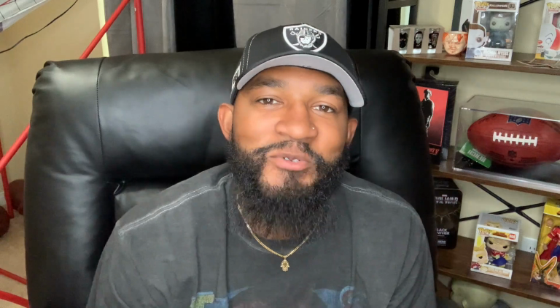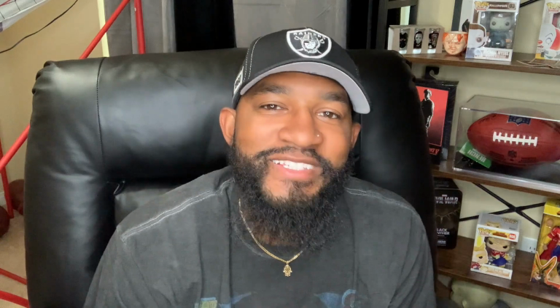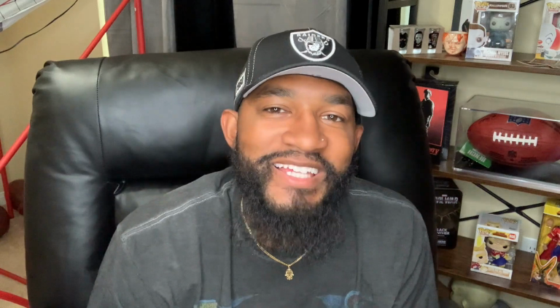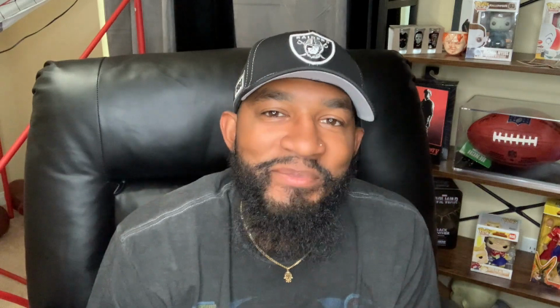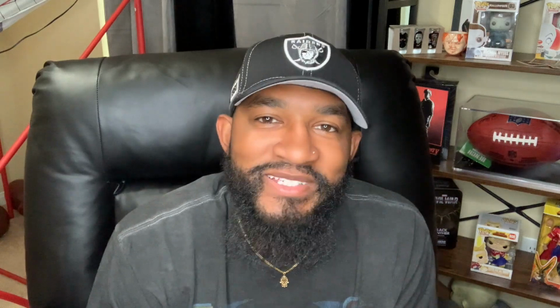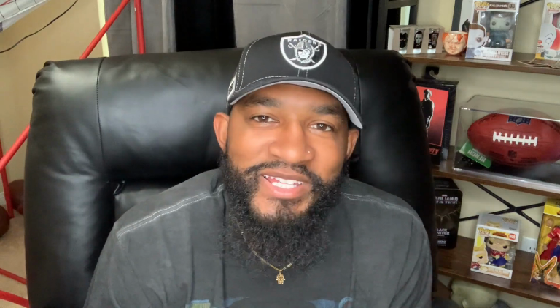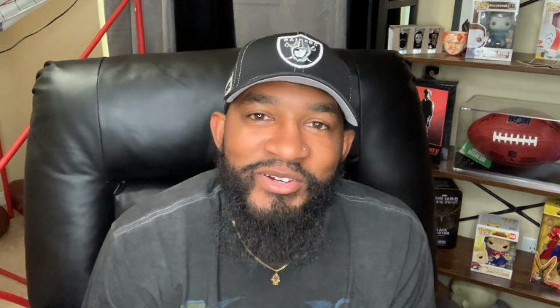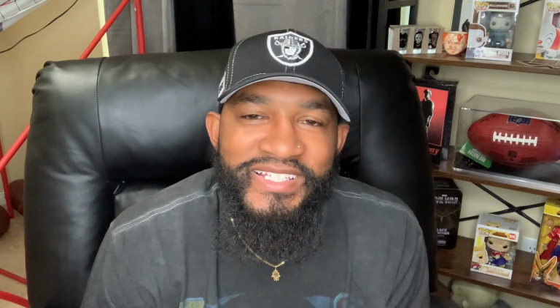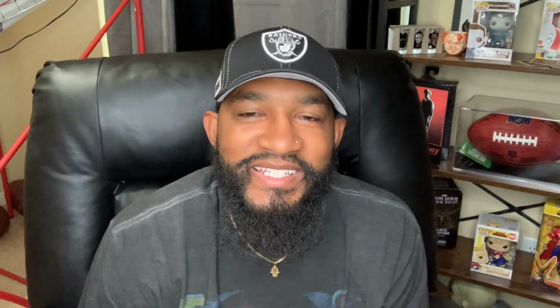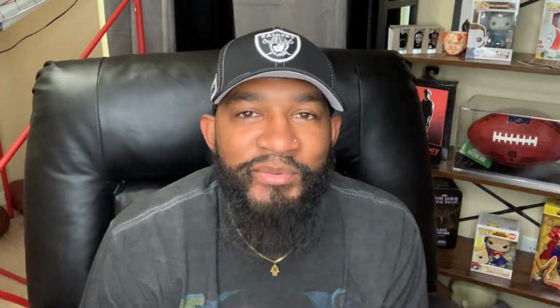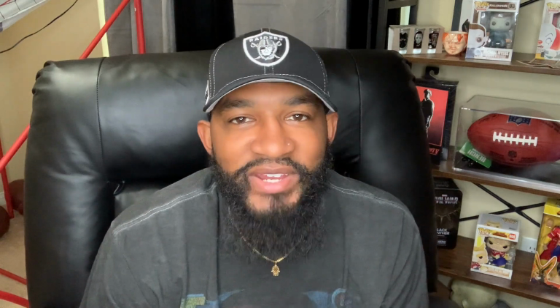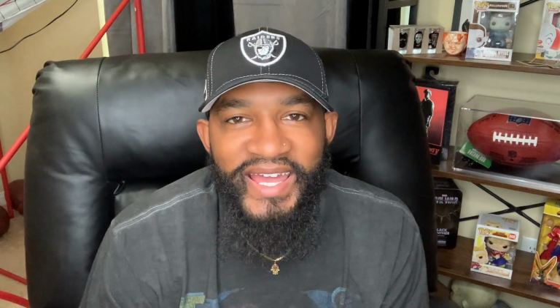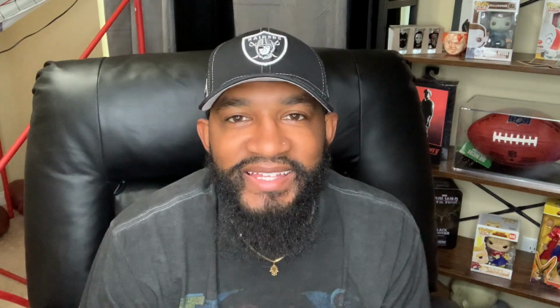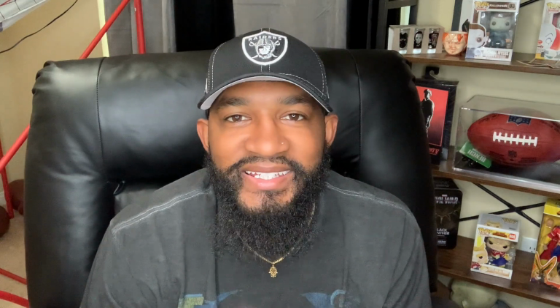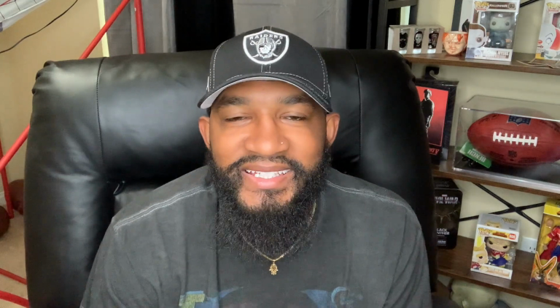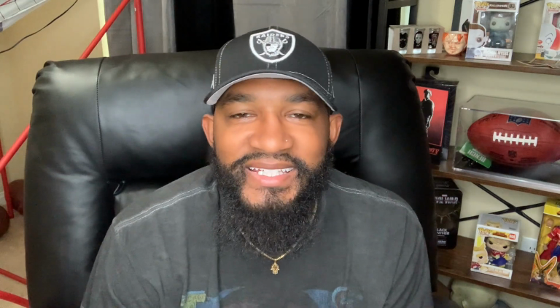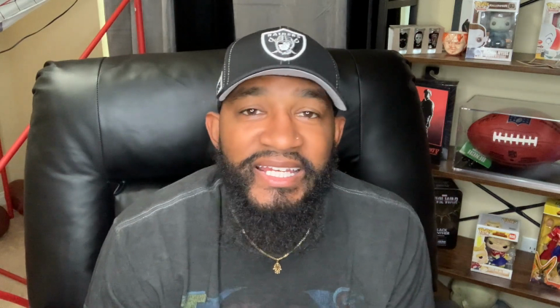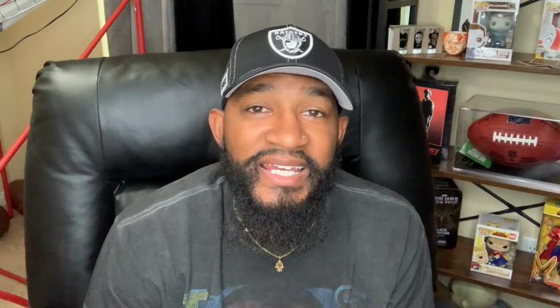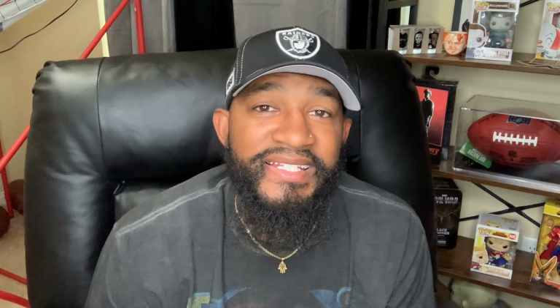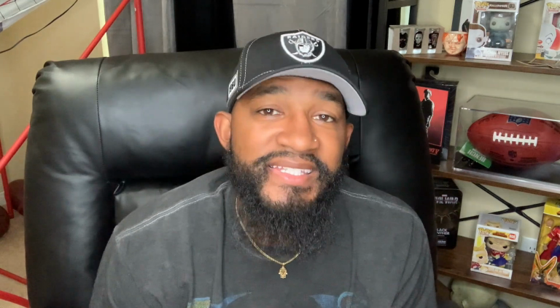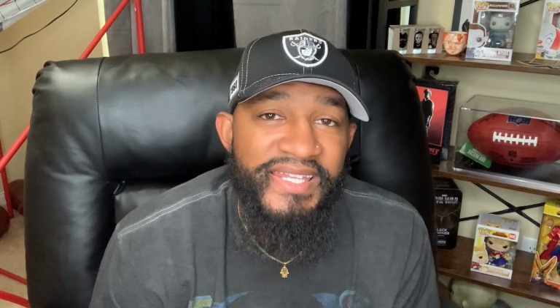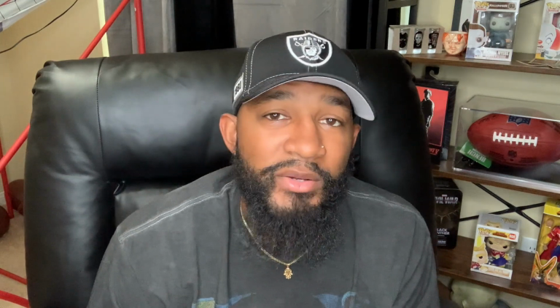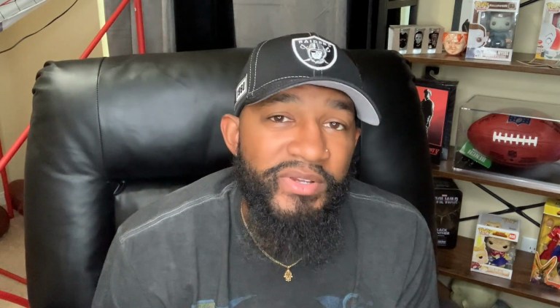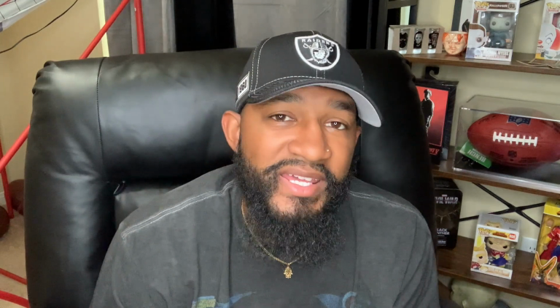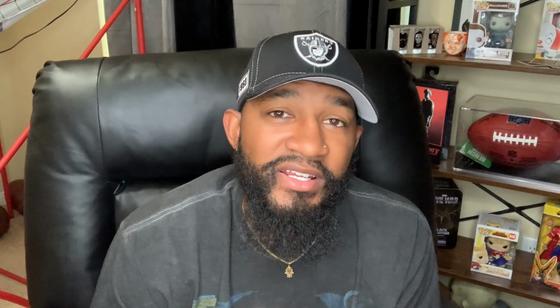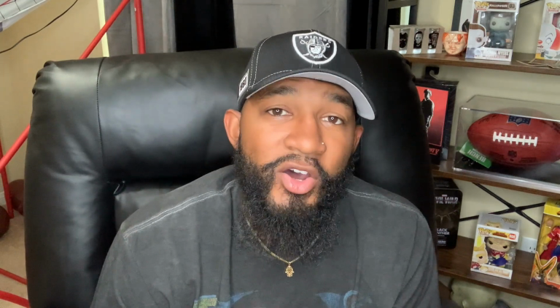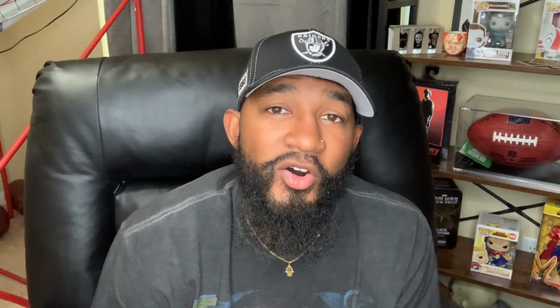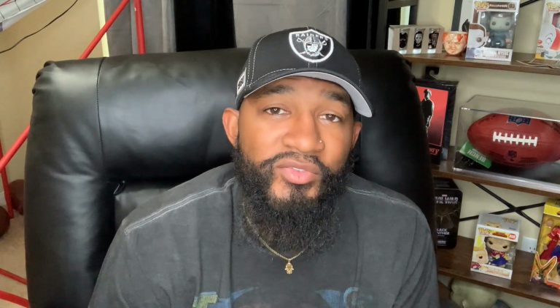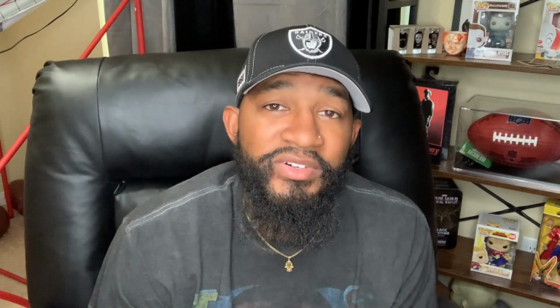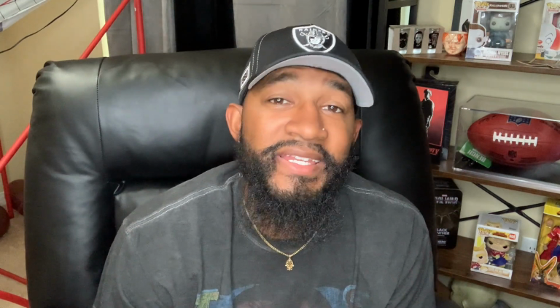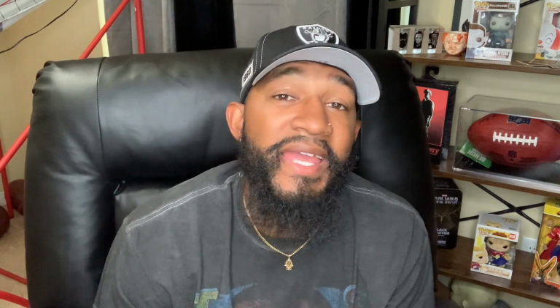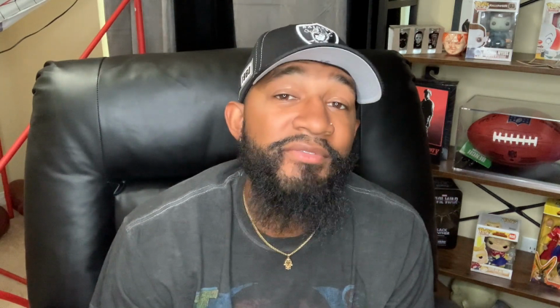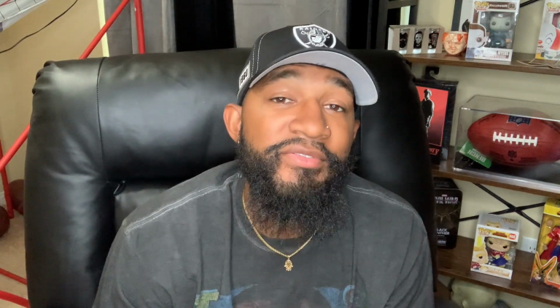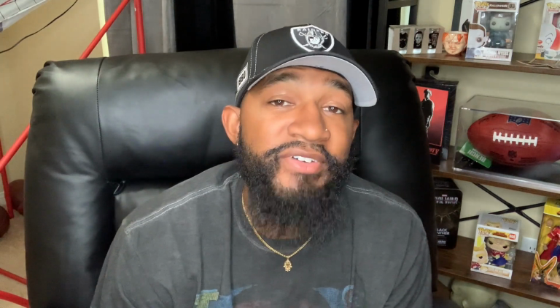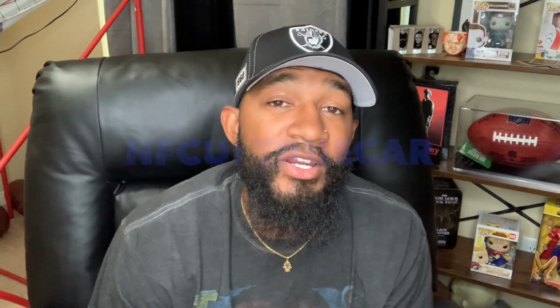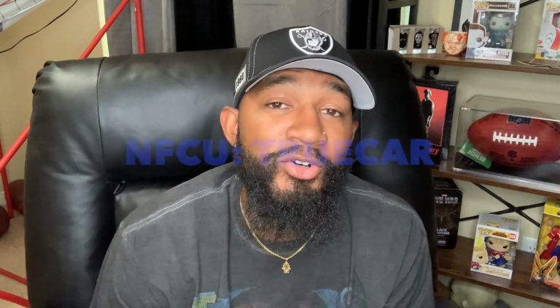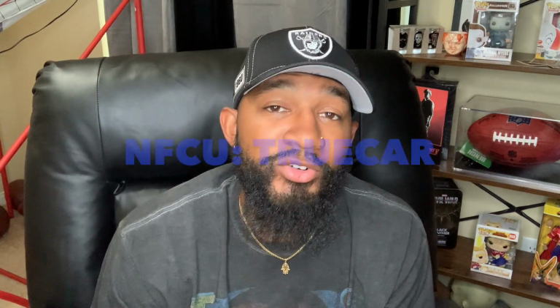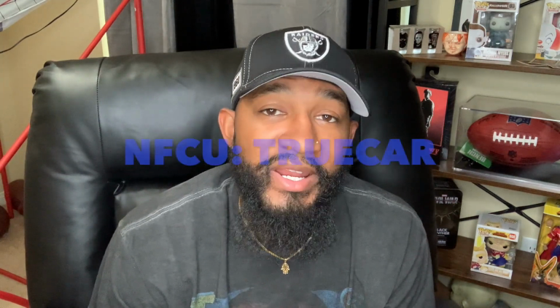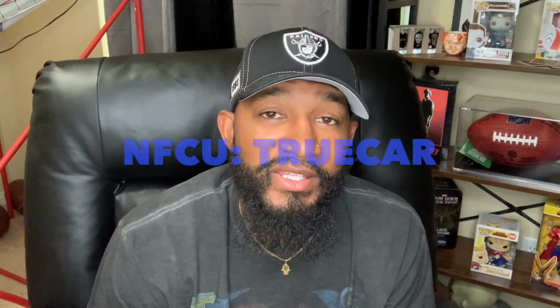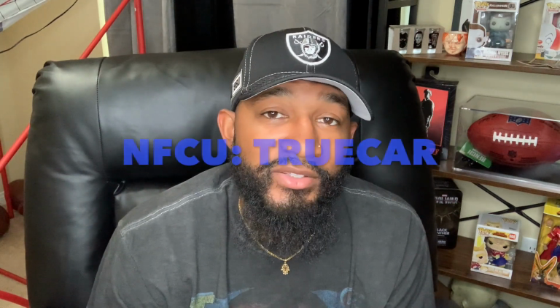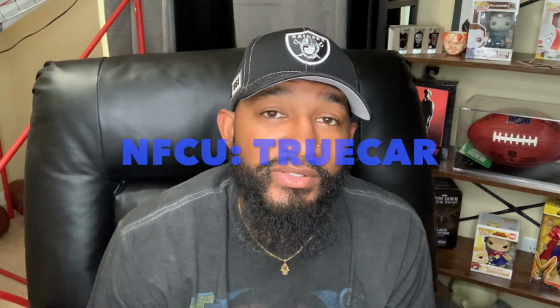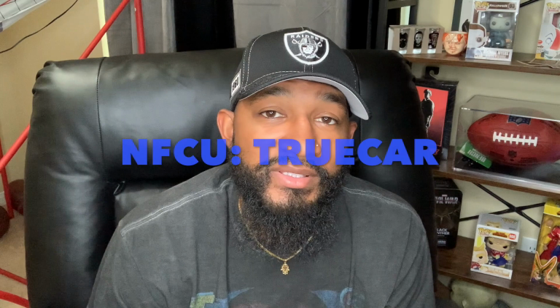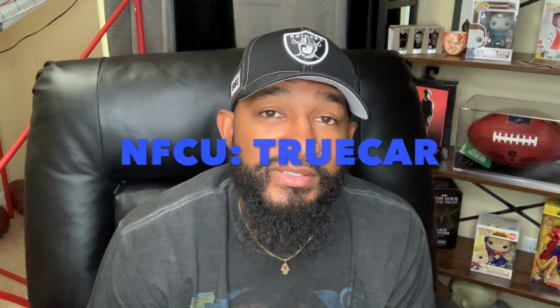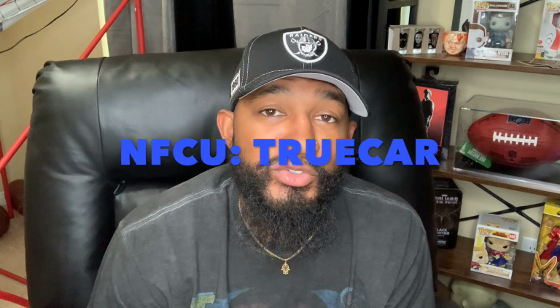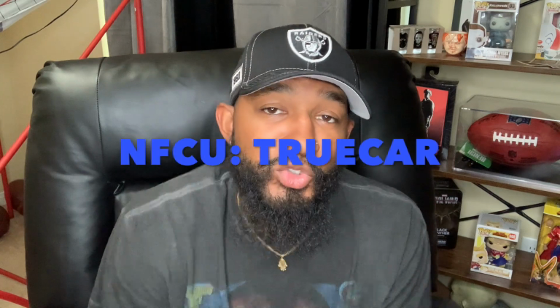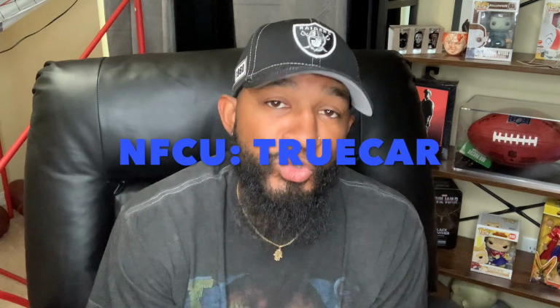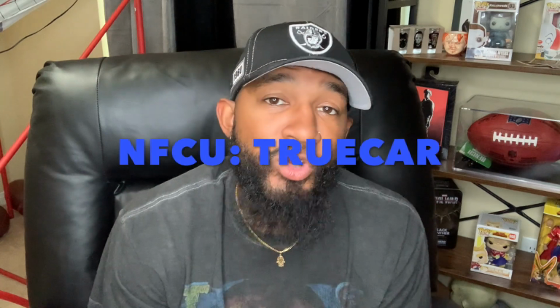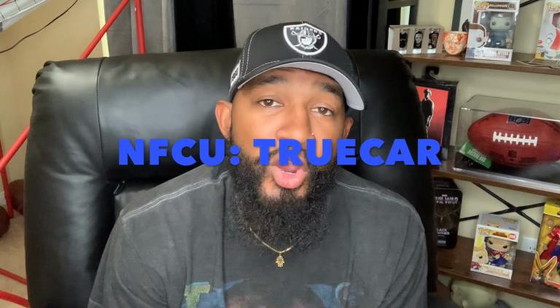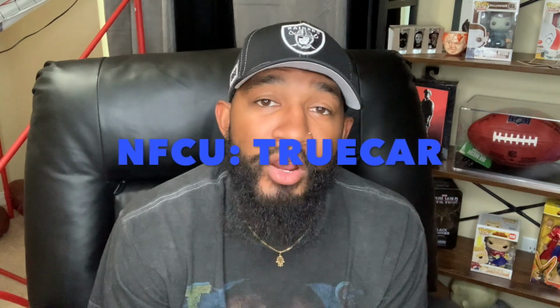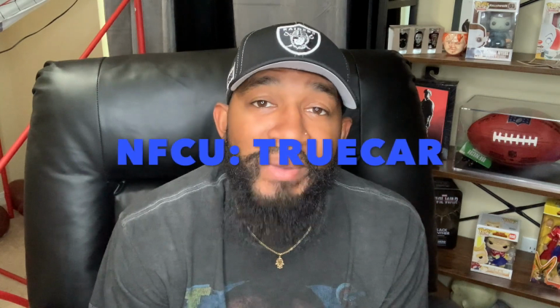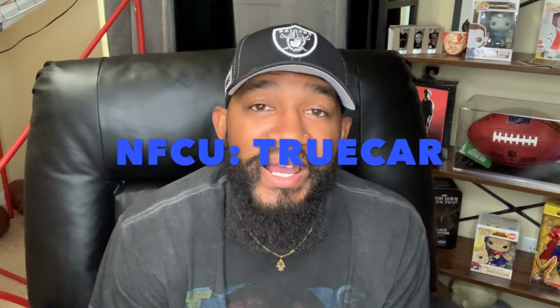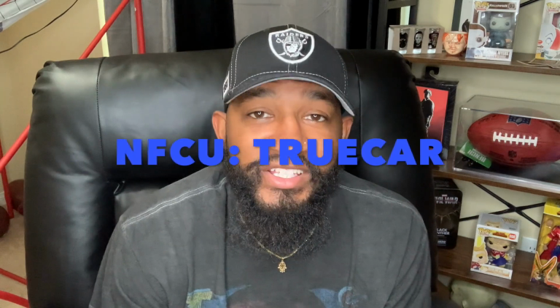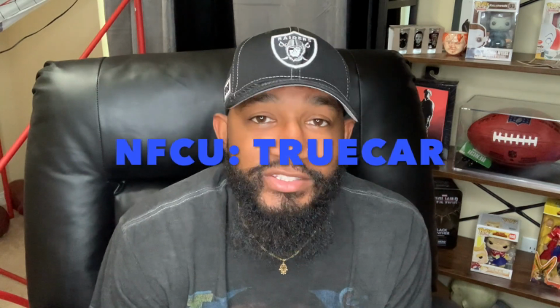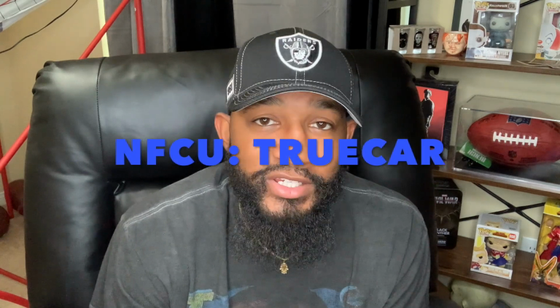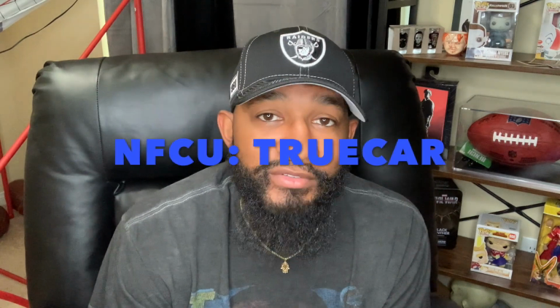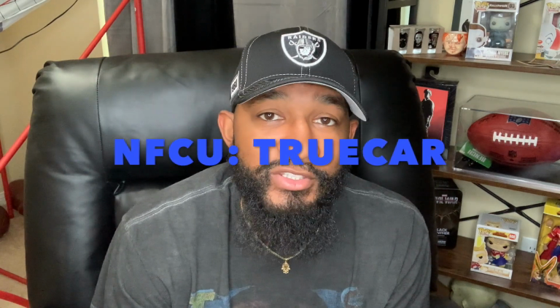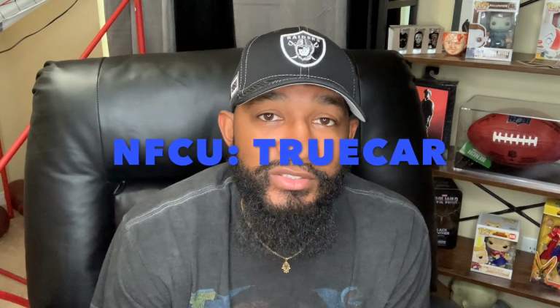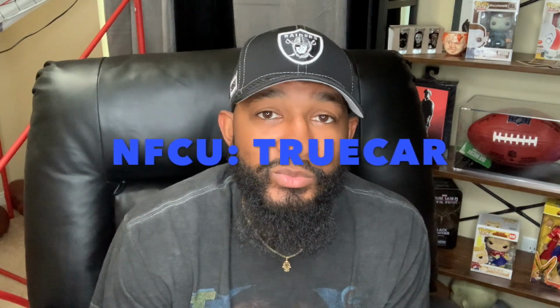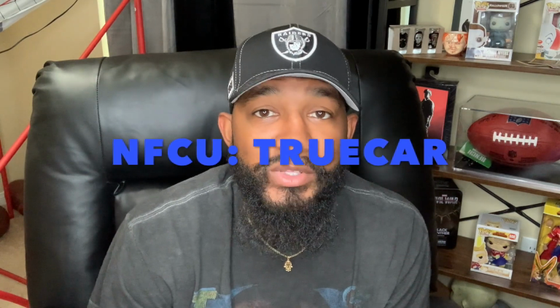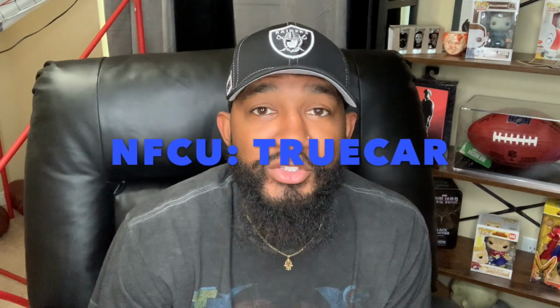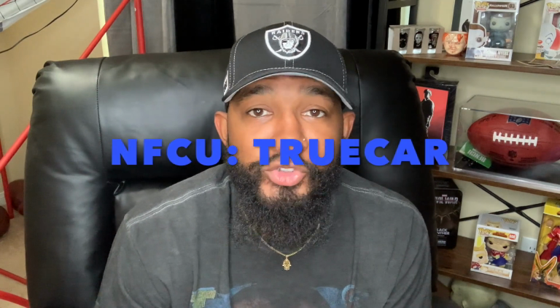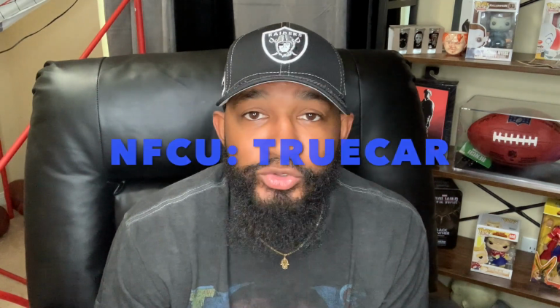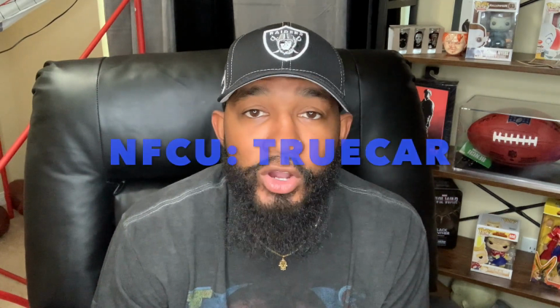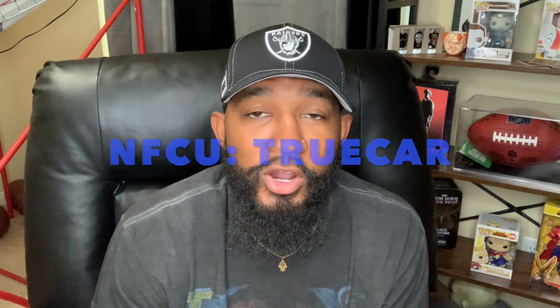What's up? It's Don't Accept Reality and today we're gonna go over Navy Federal Credit Union's new car buying service with TrueCar.